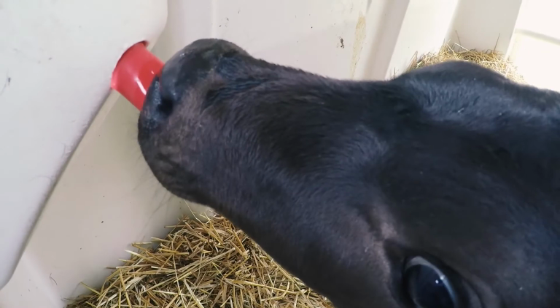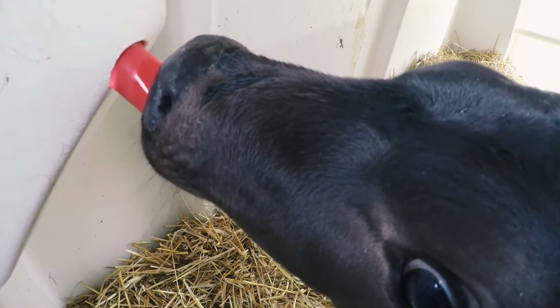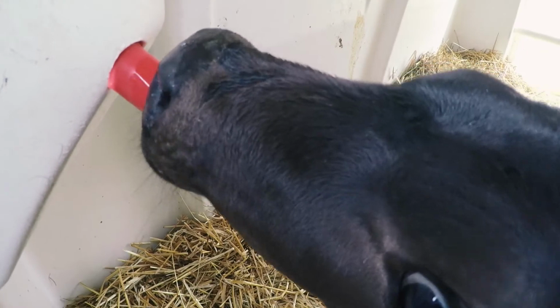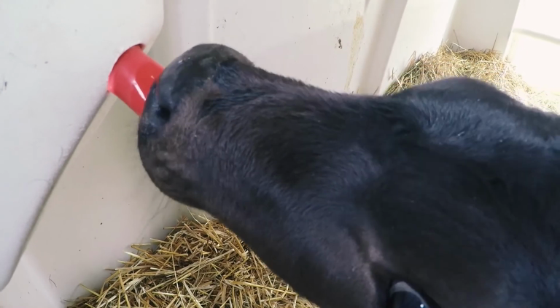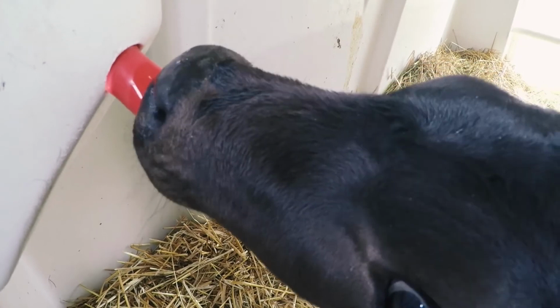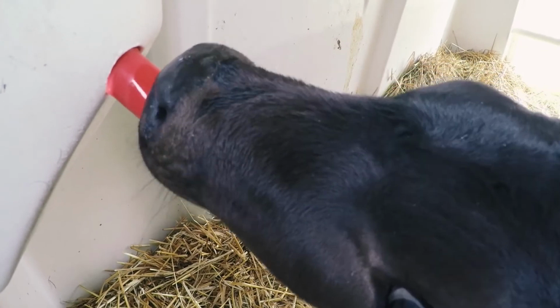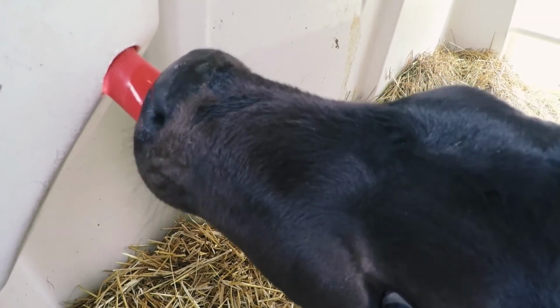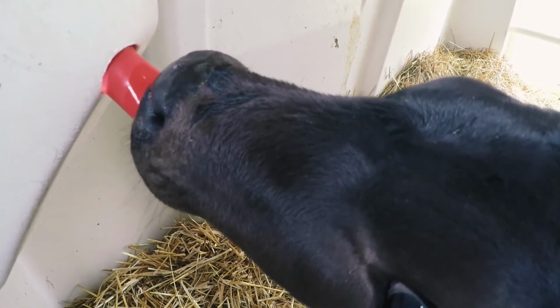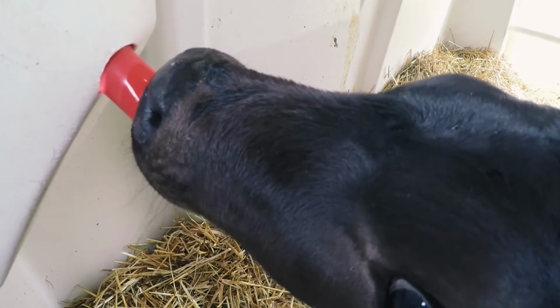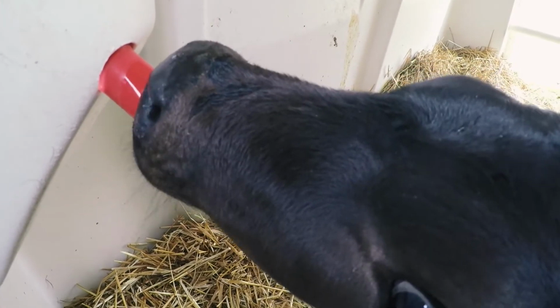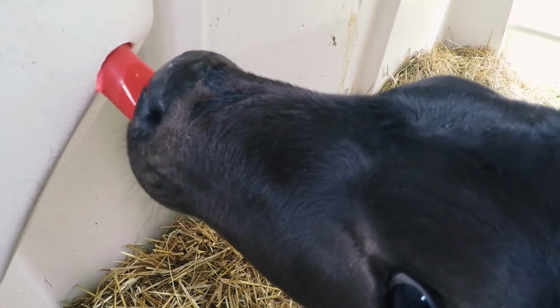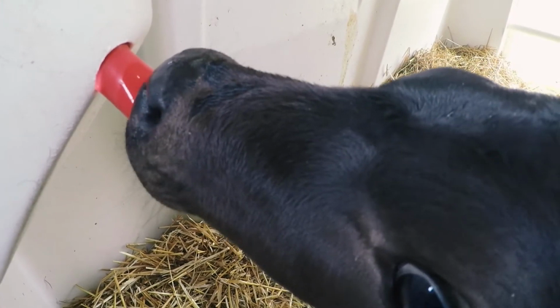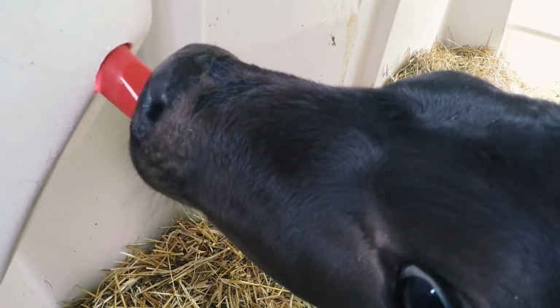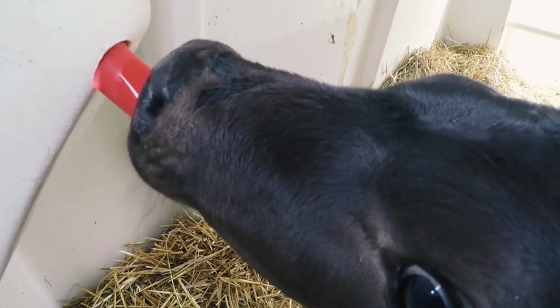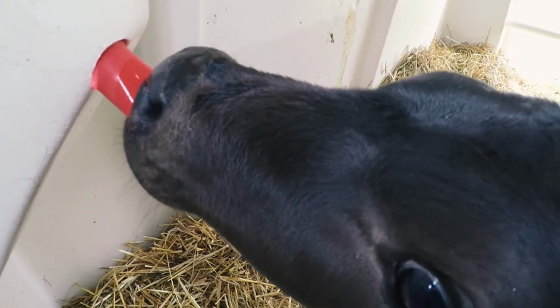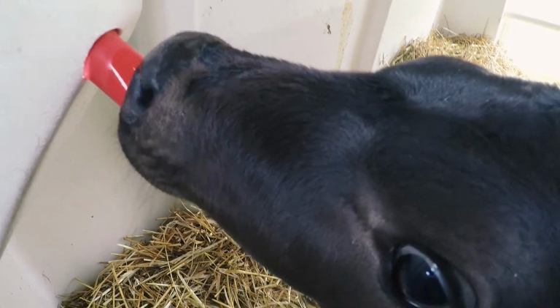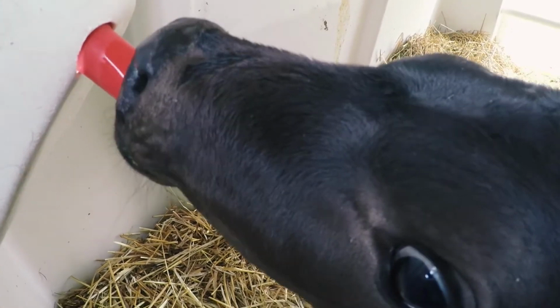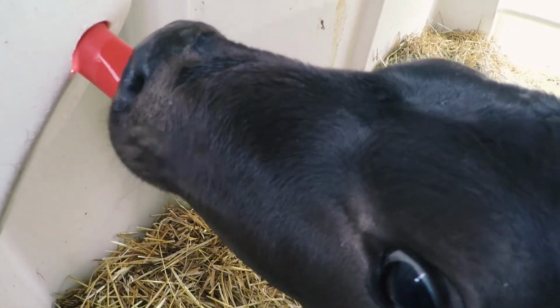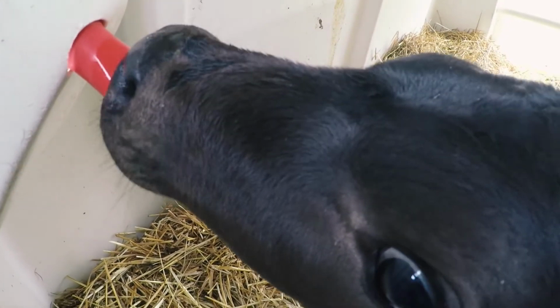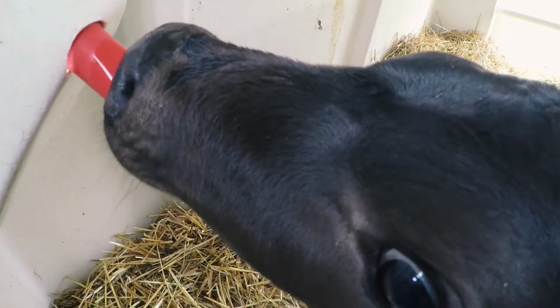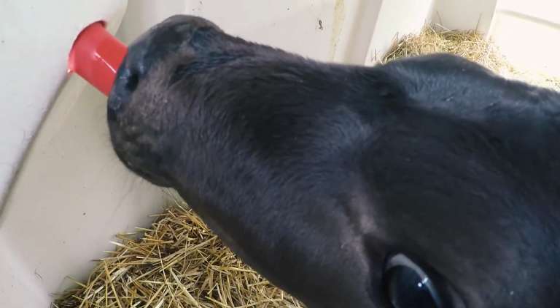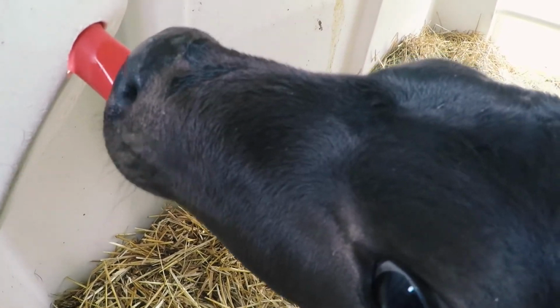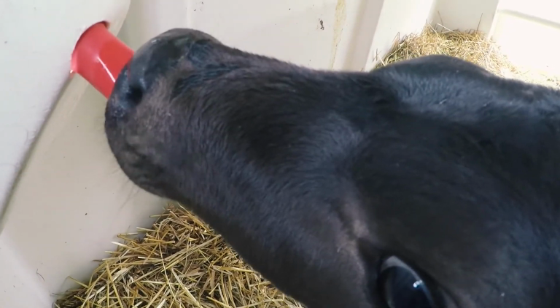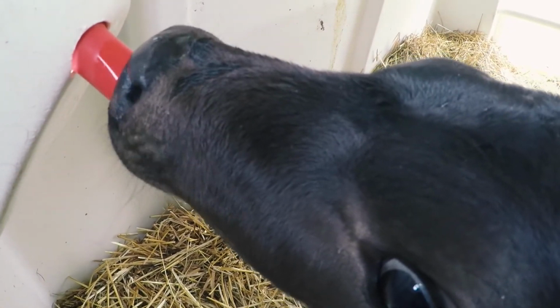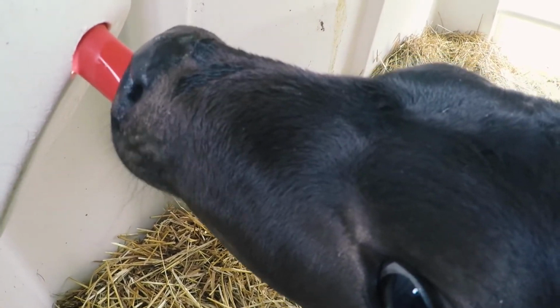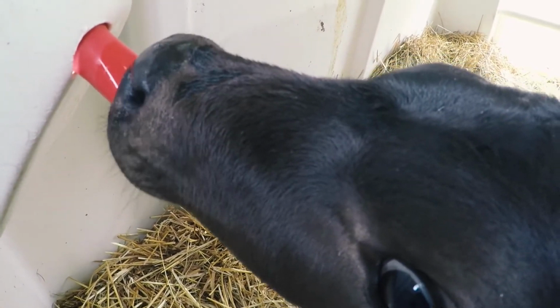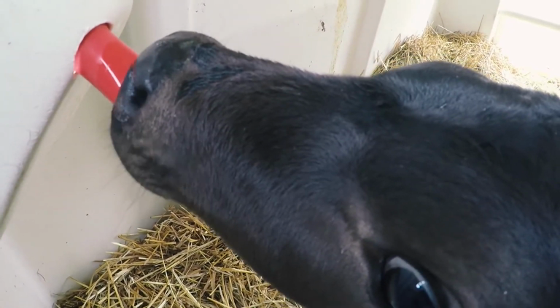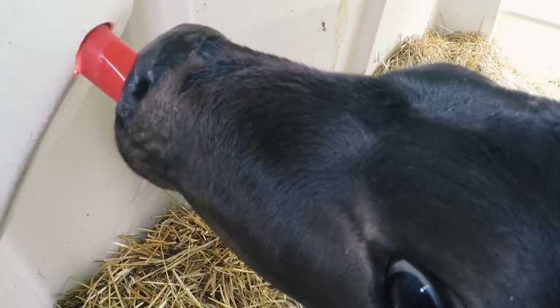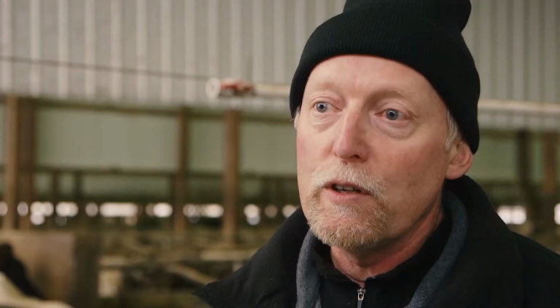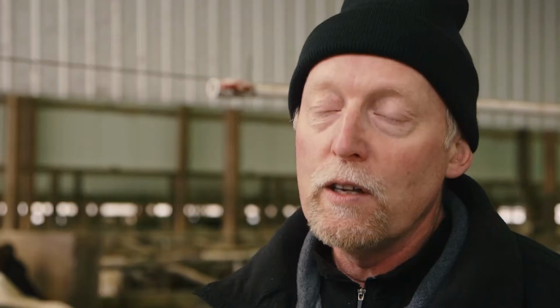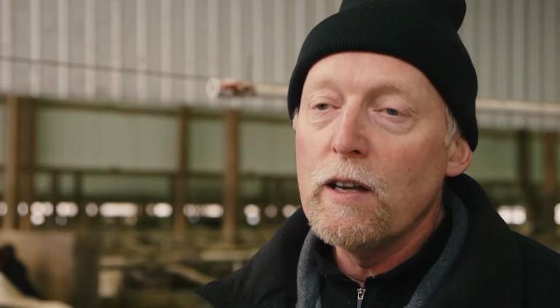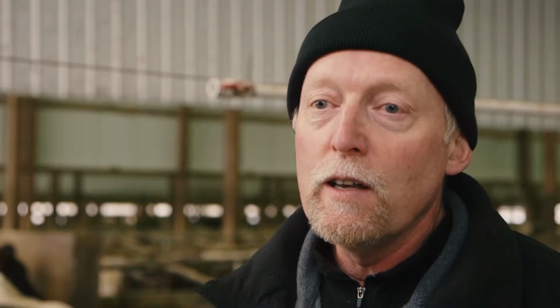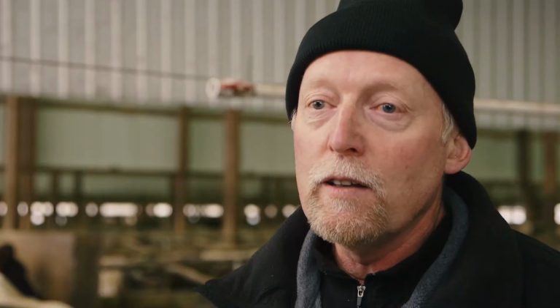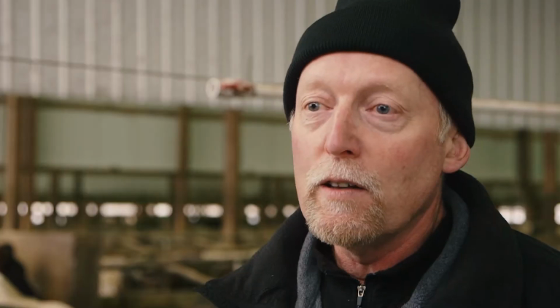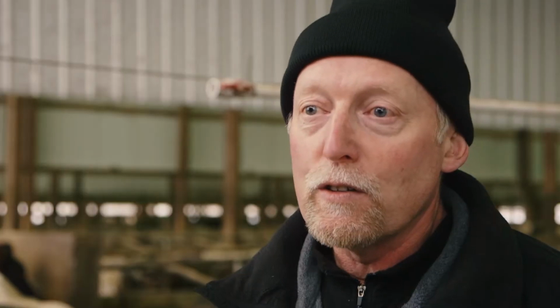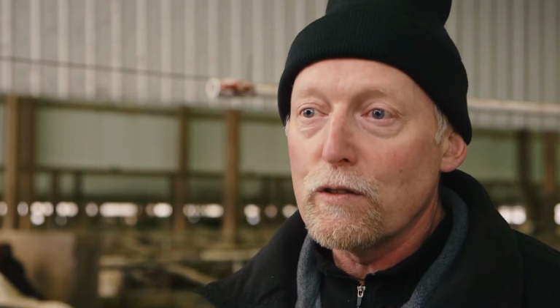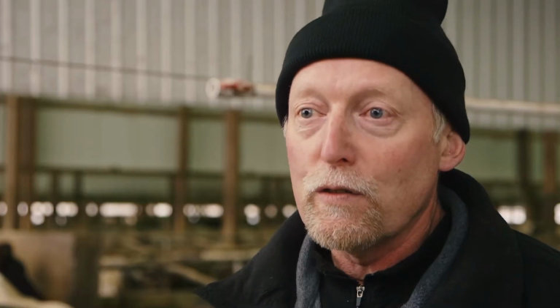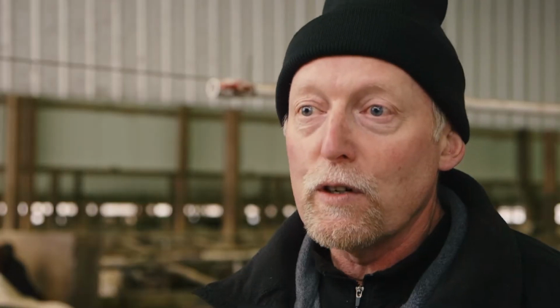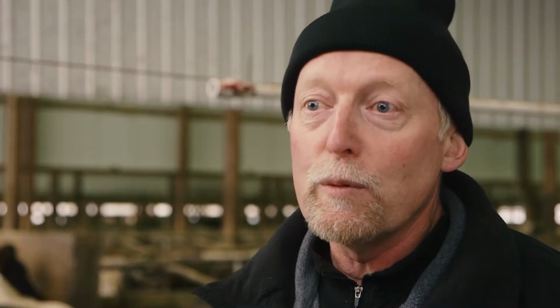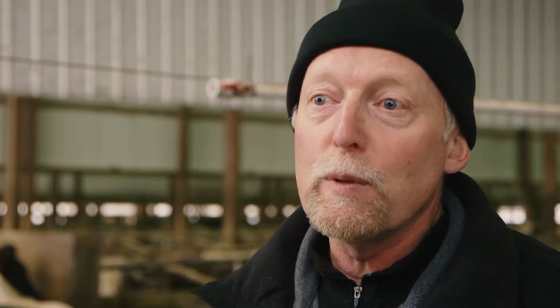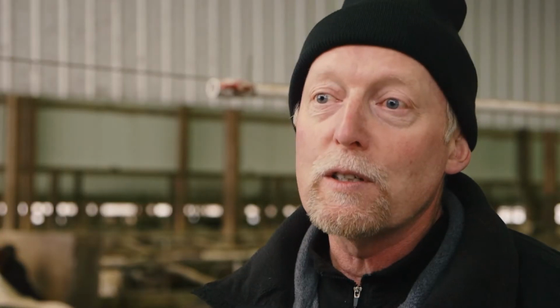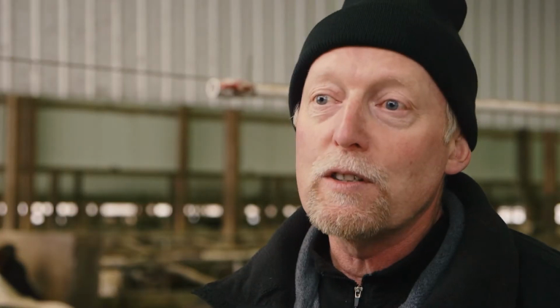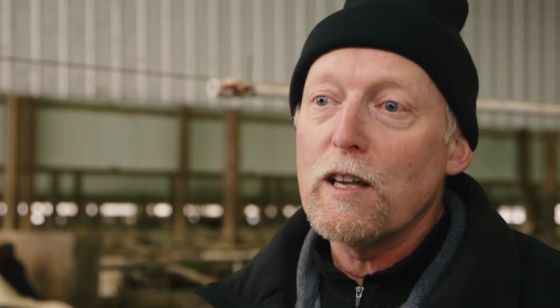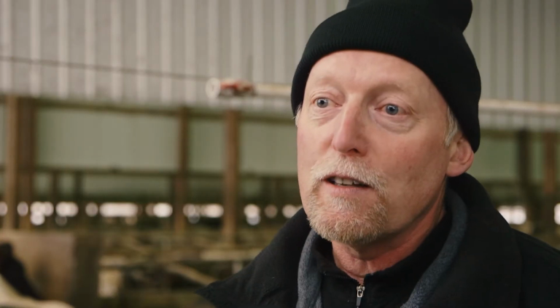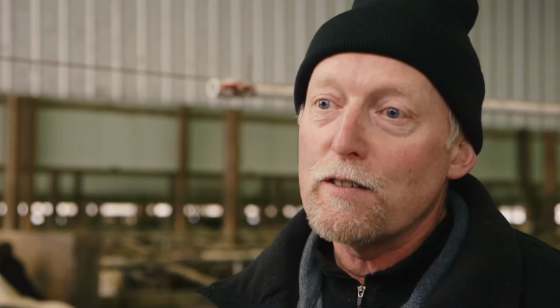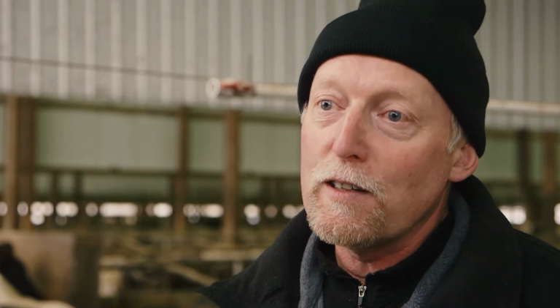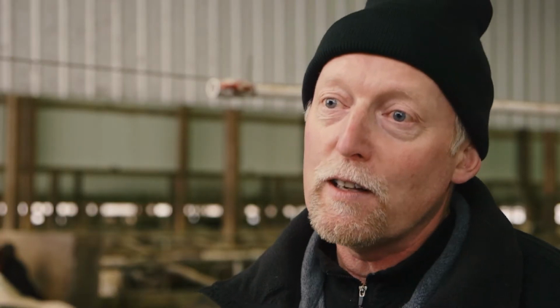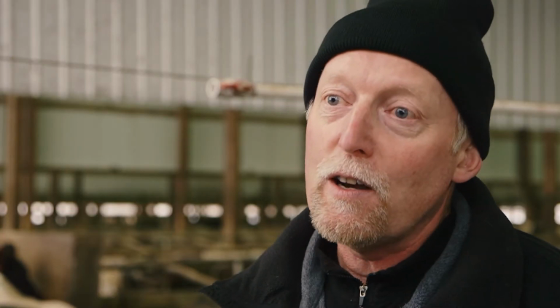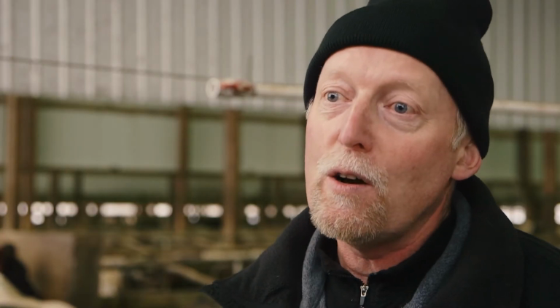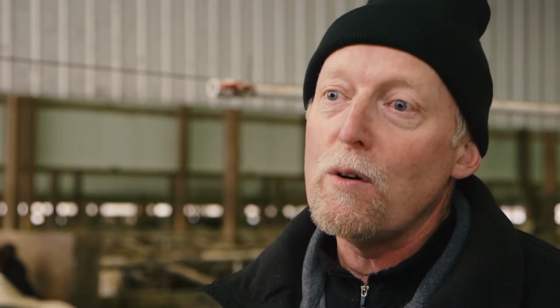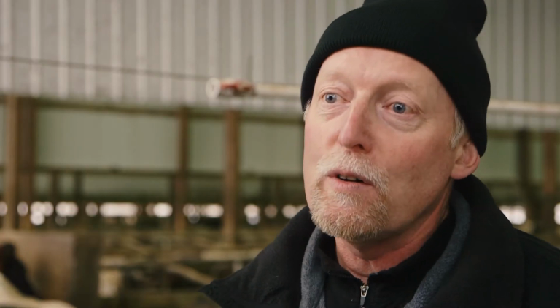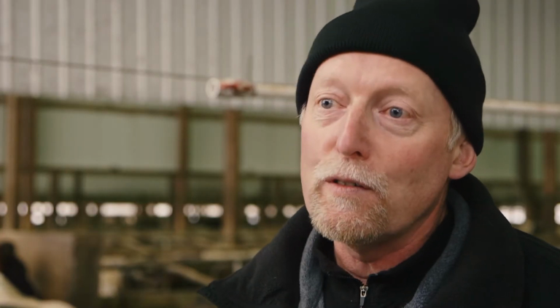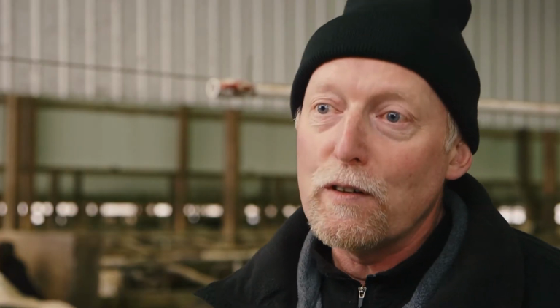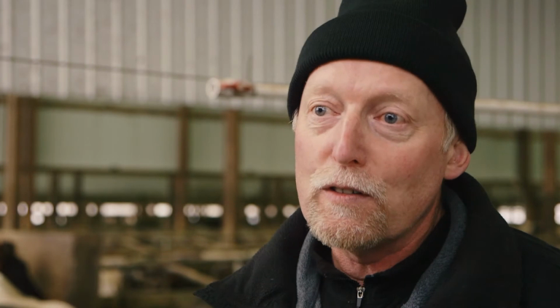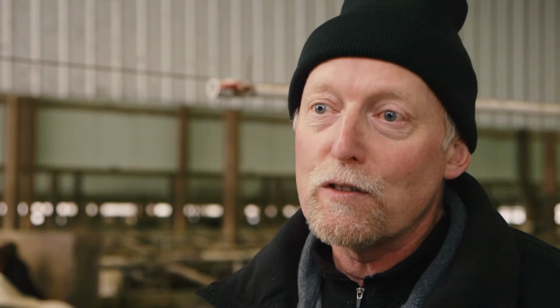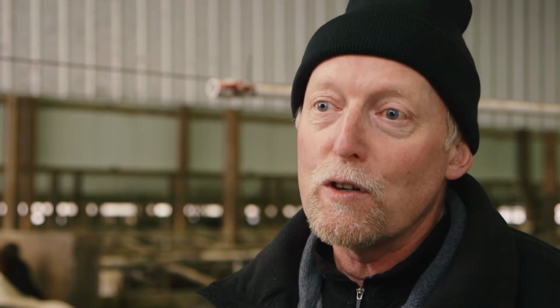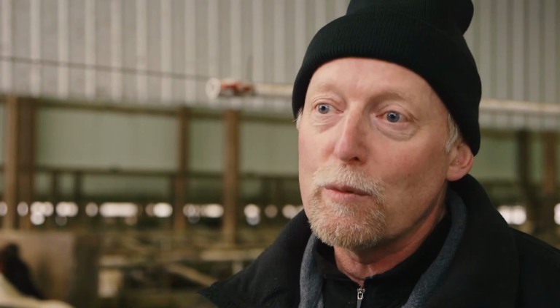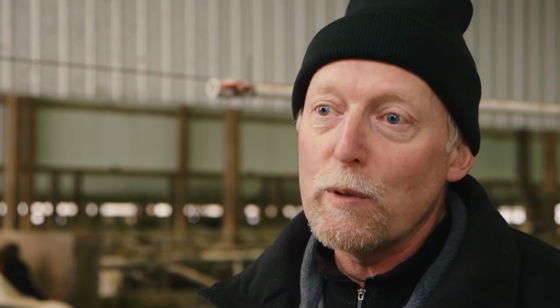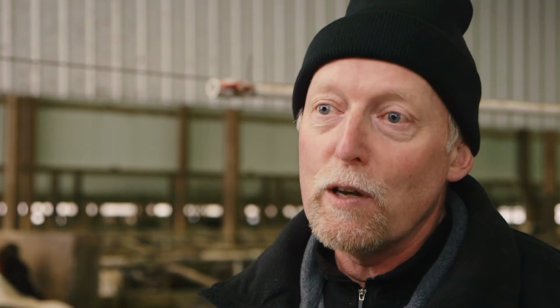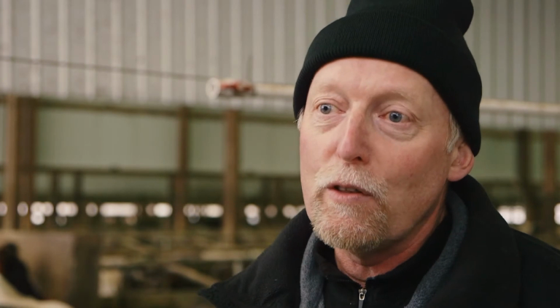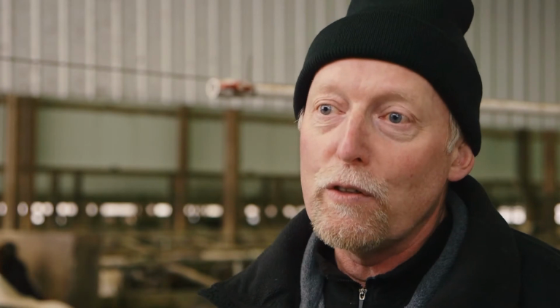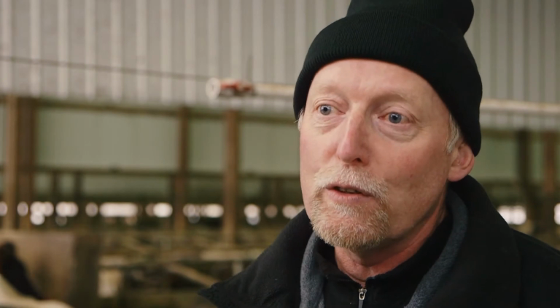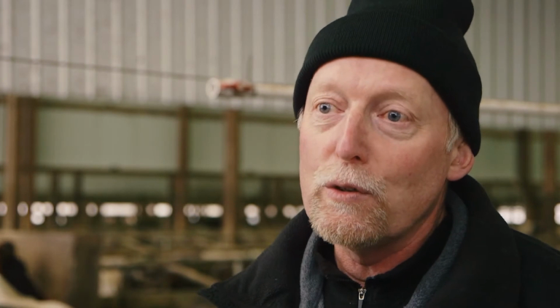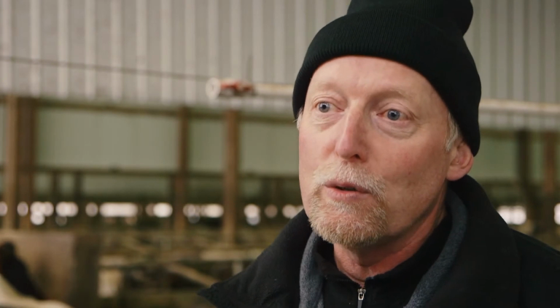And it starts with the calves. If the calves are healthy, there's a very big chance that the cow eventually is going to be healthy too.